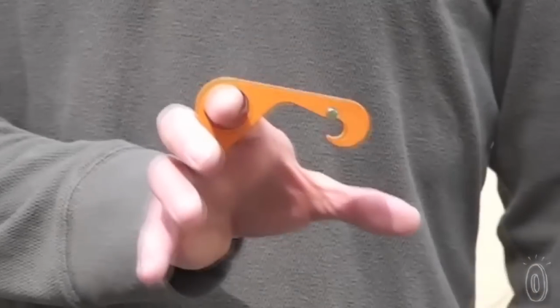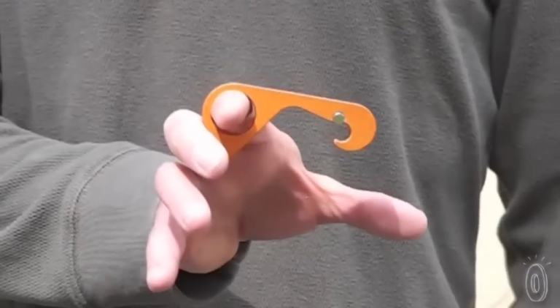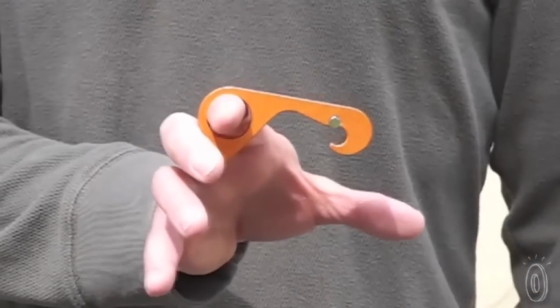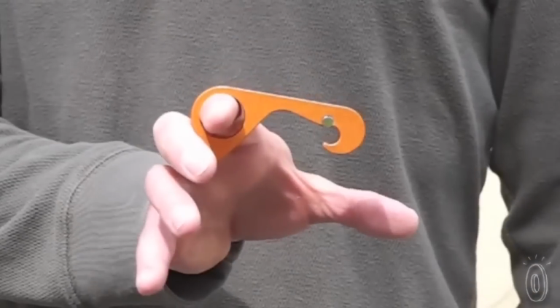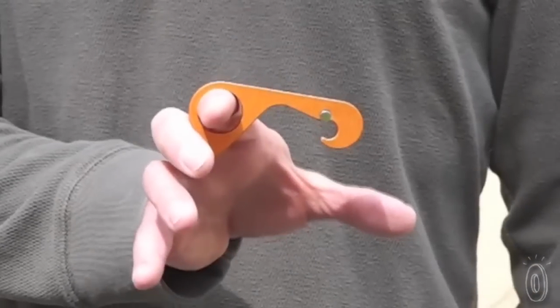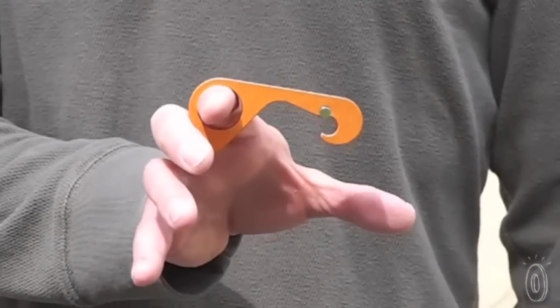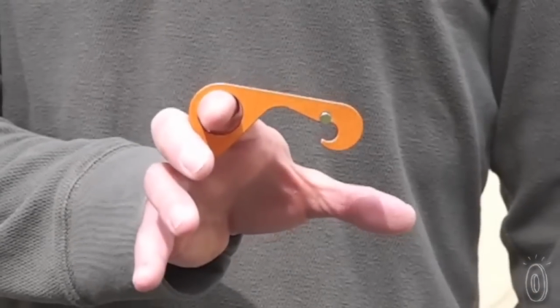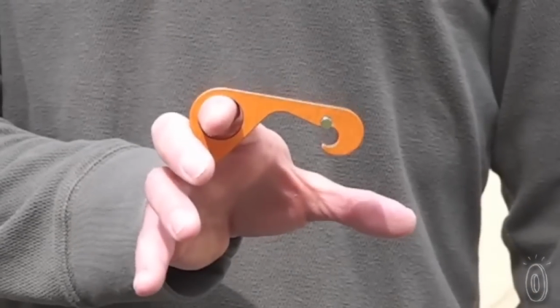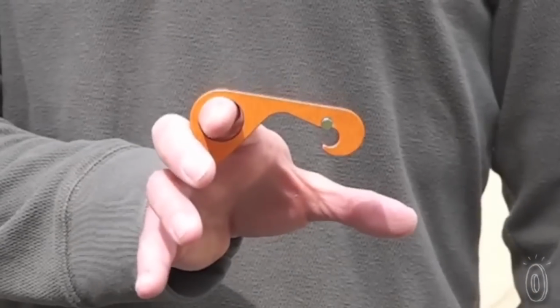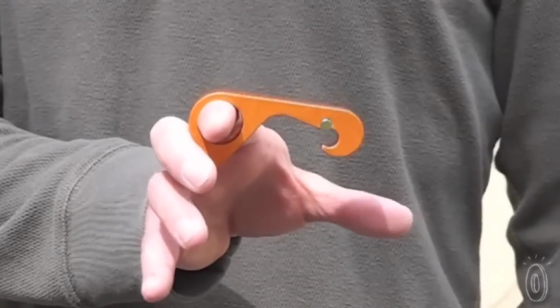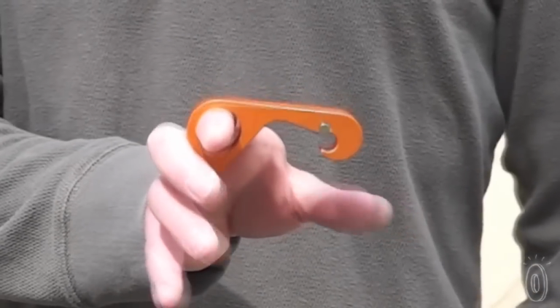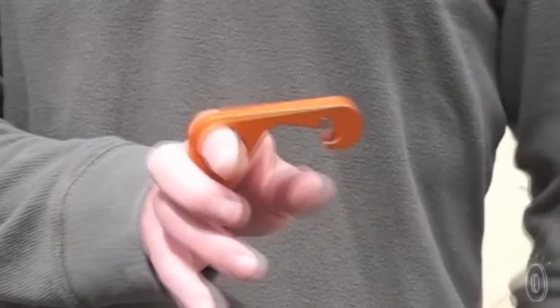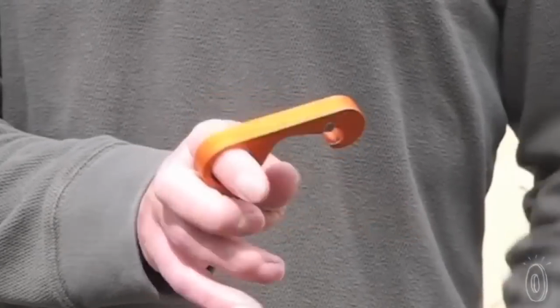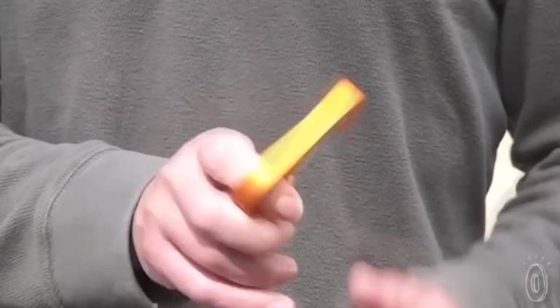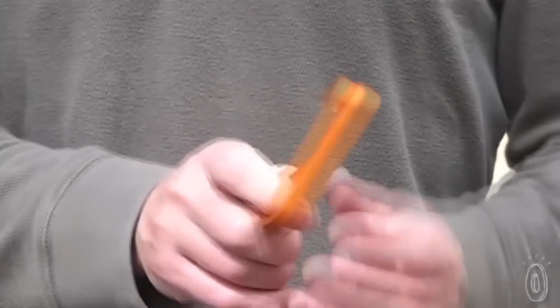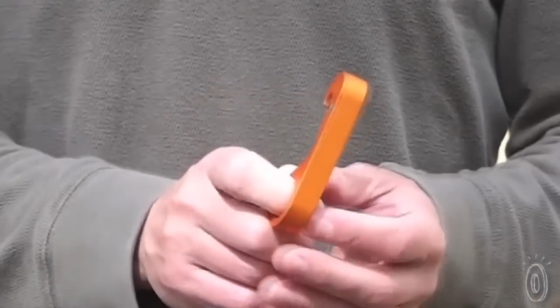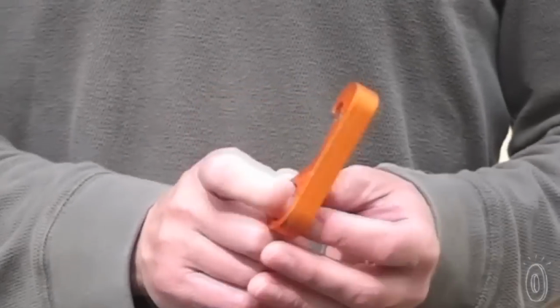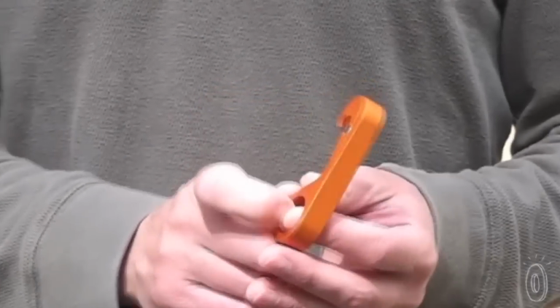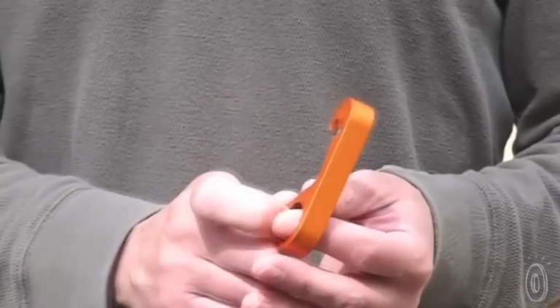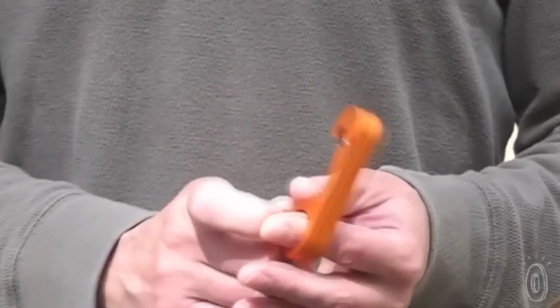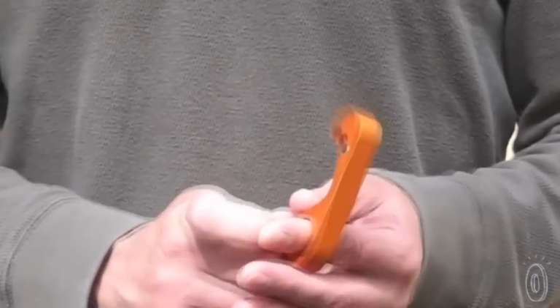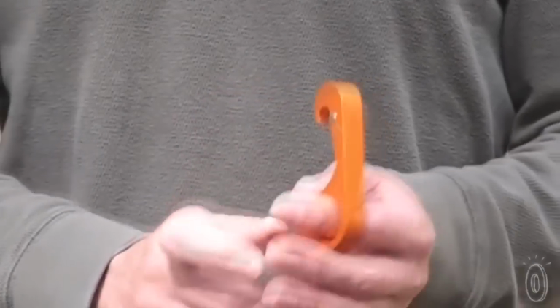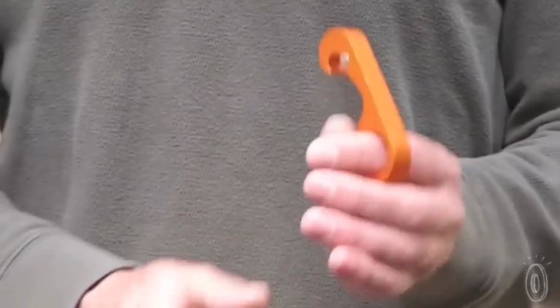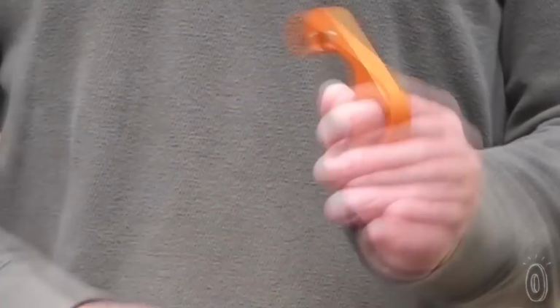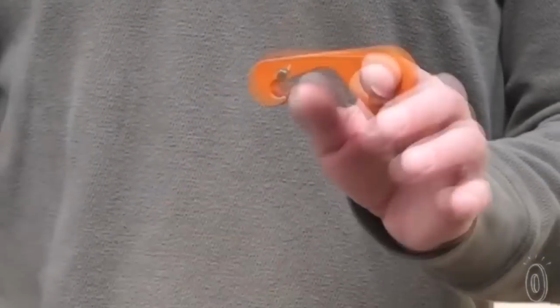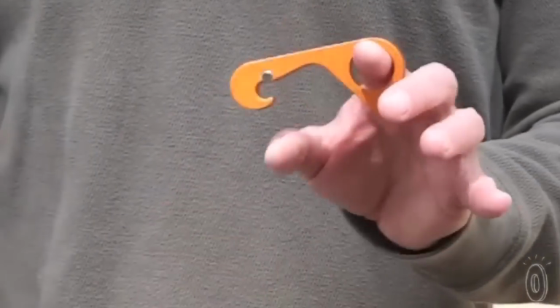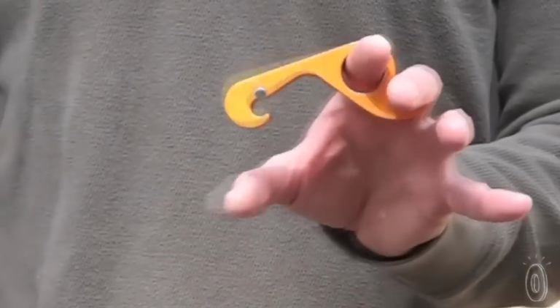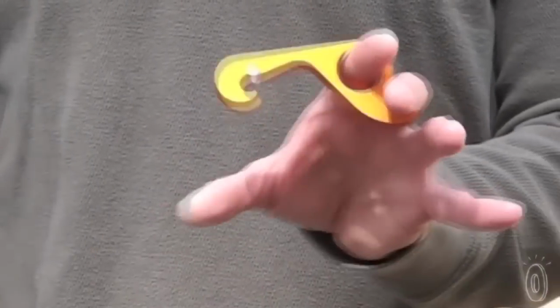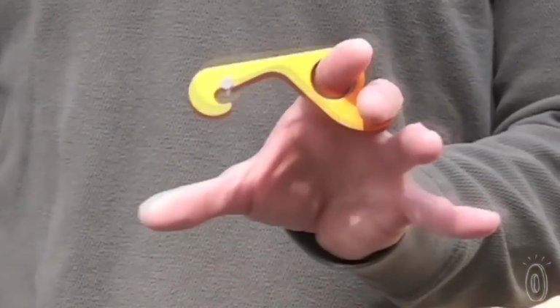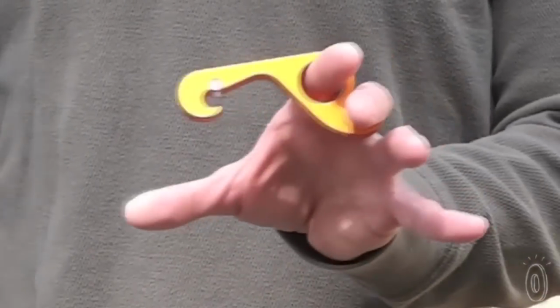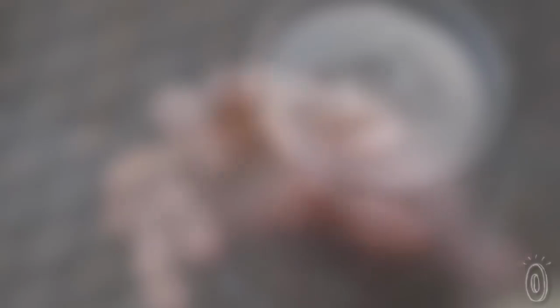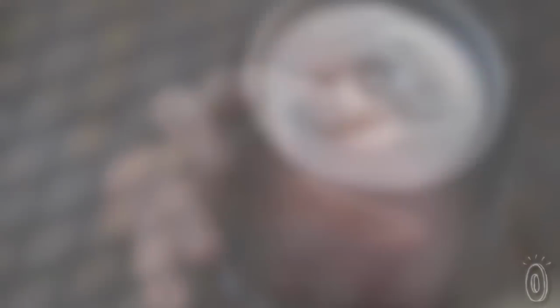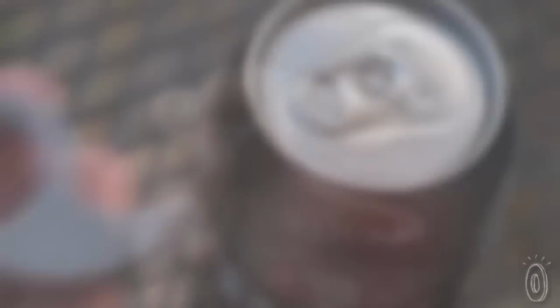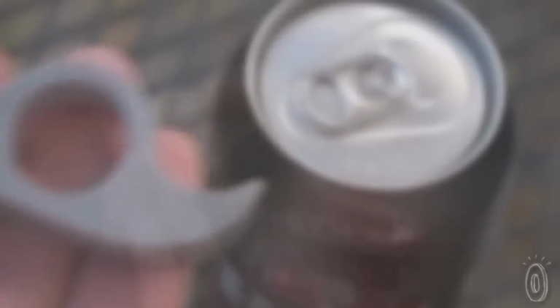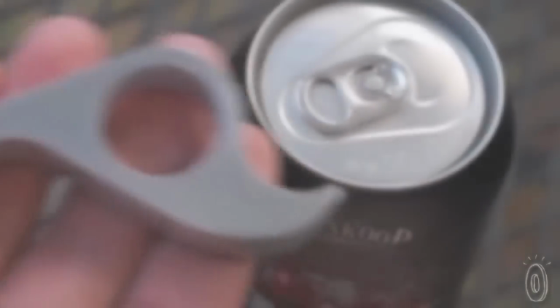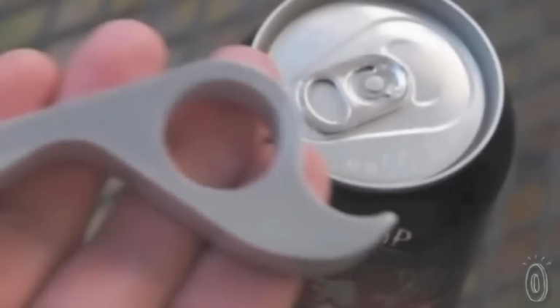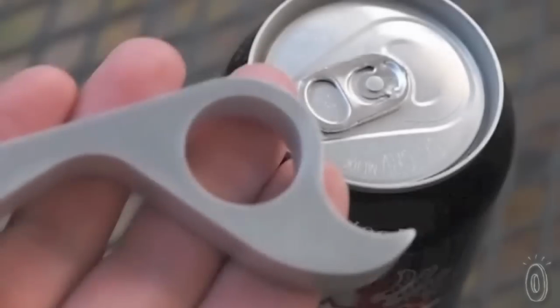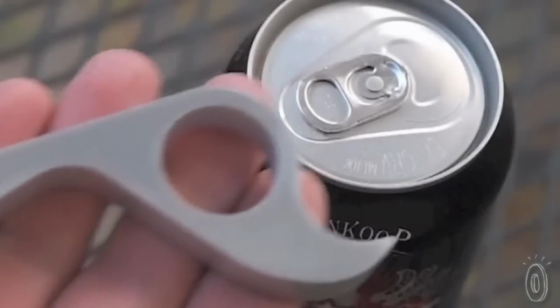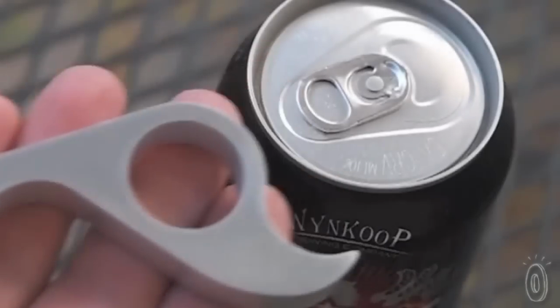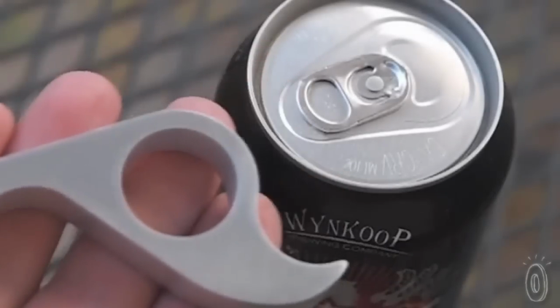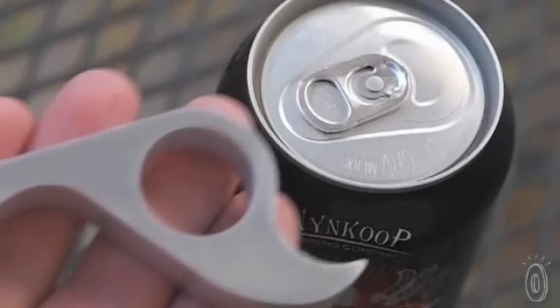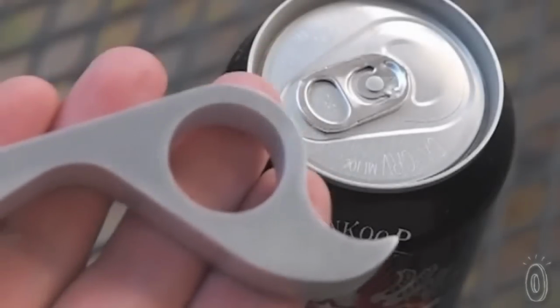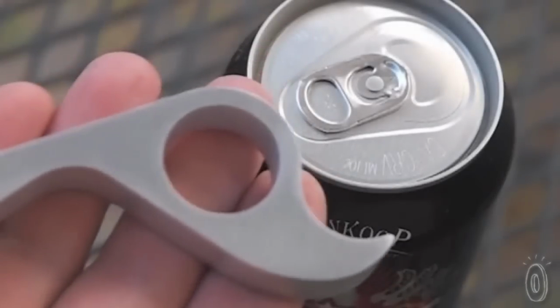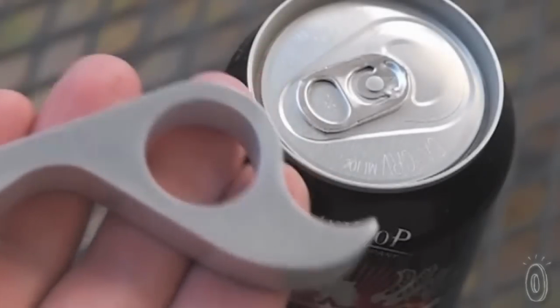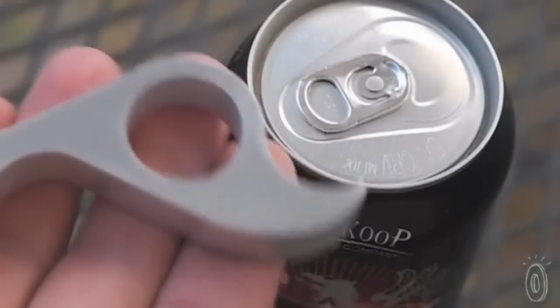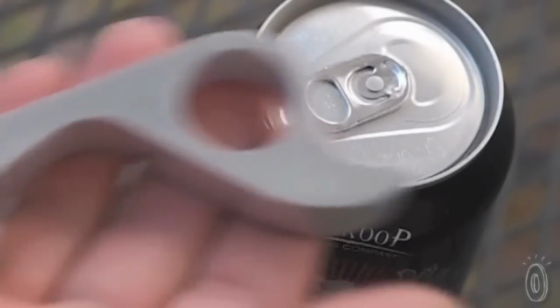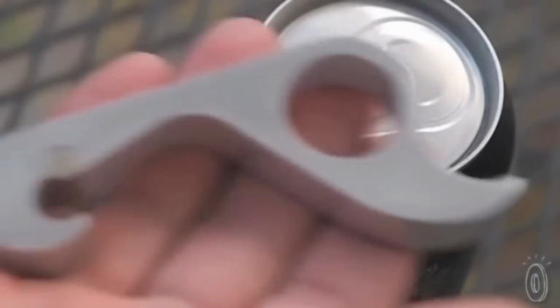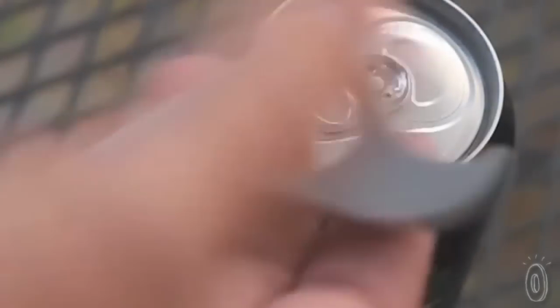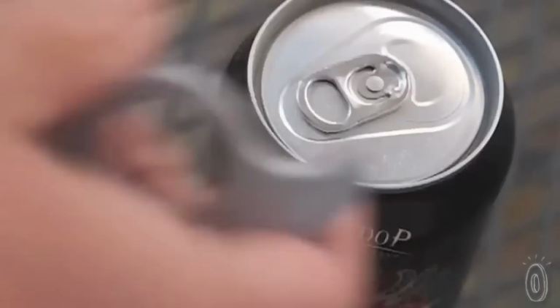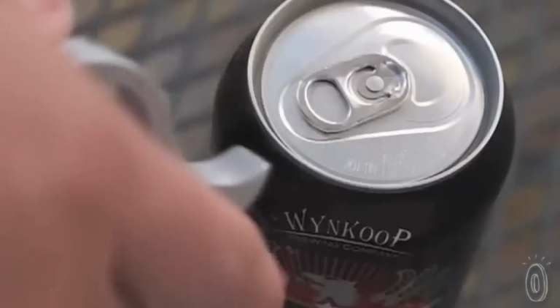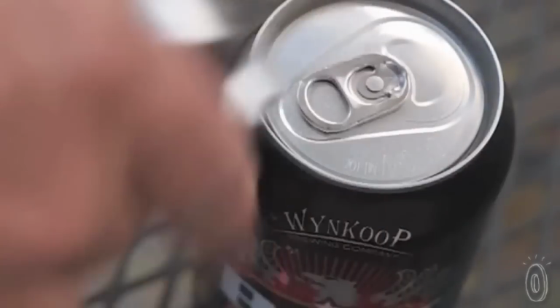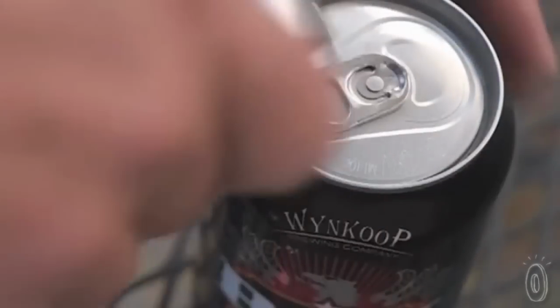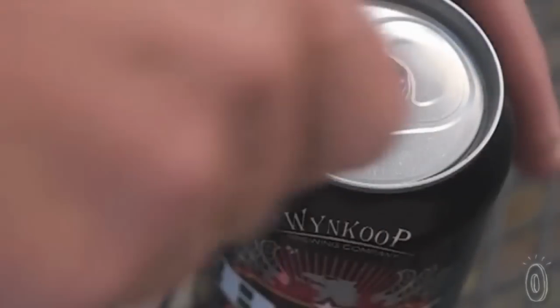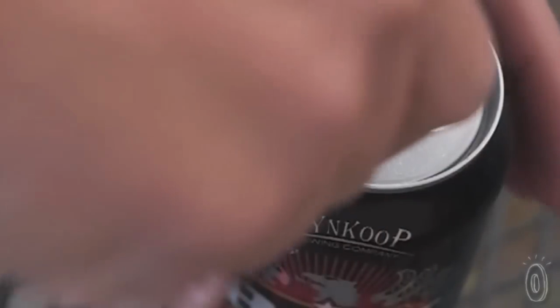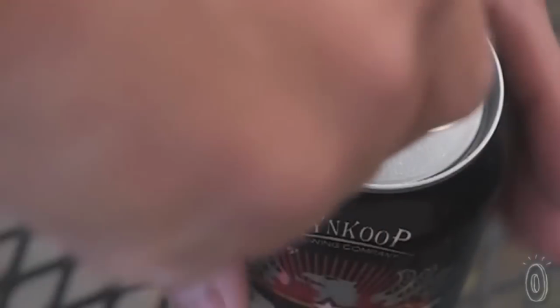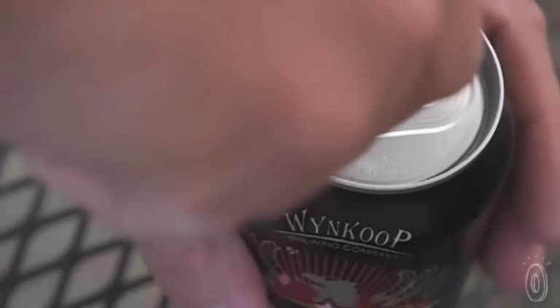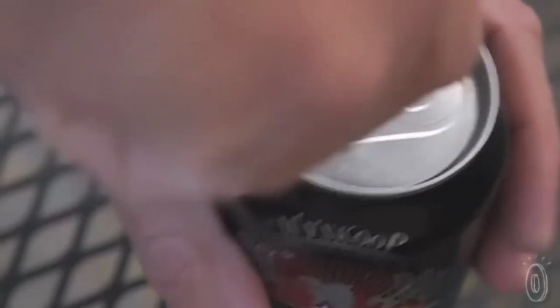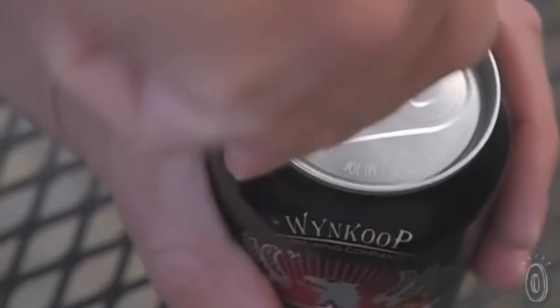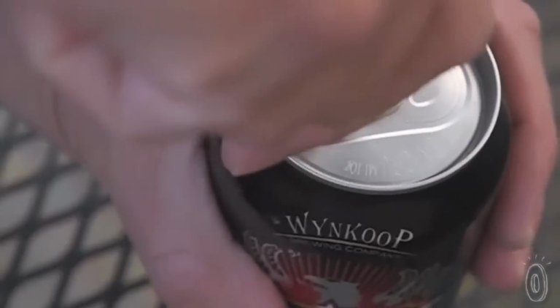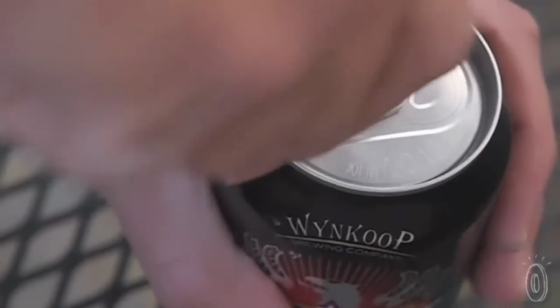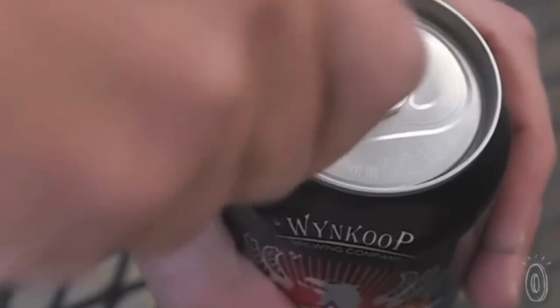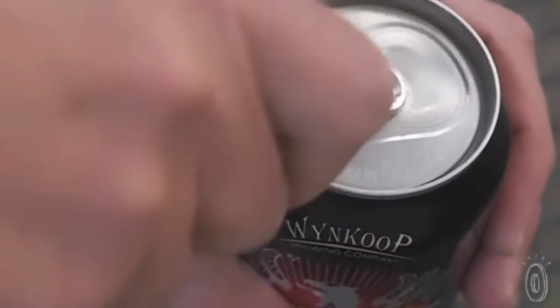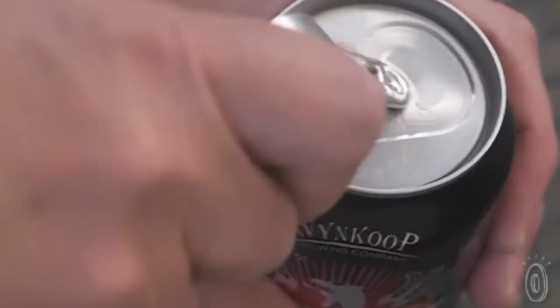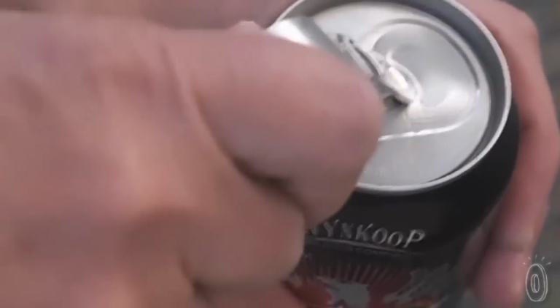It works just as easily for a lefty as it does for a righty. Turn it around and its tail is perfect for leveraging pull tabs on cans.